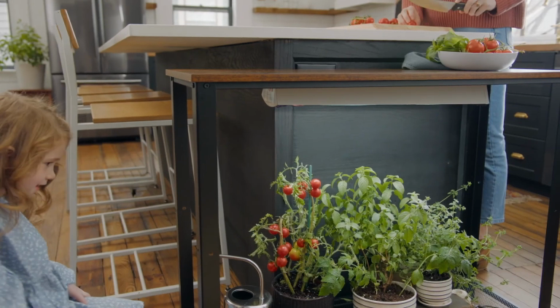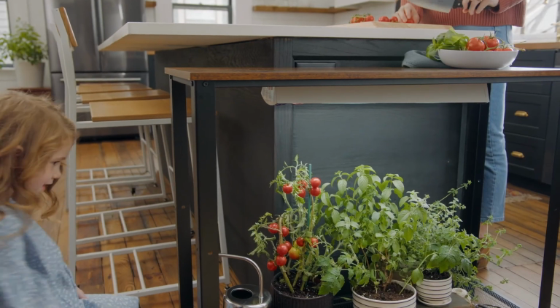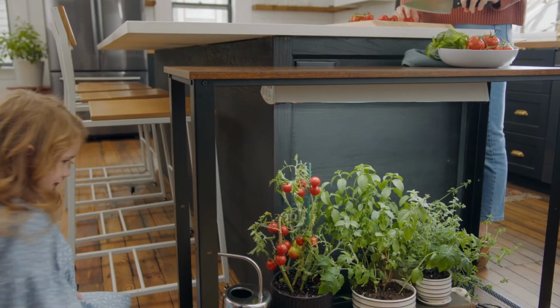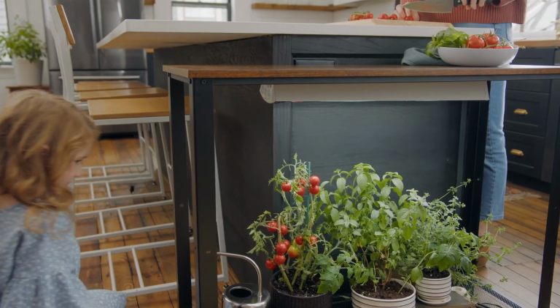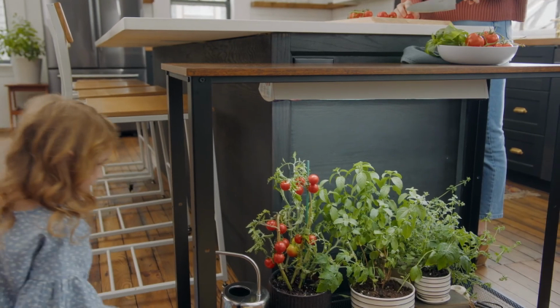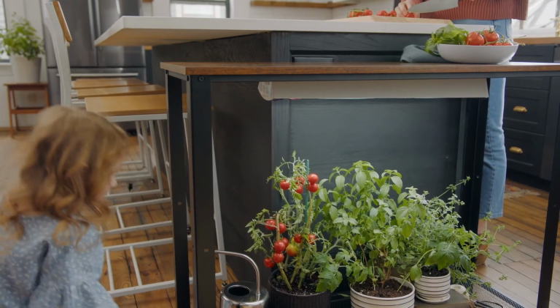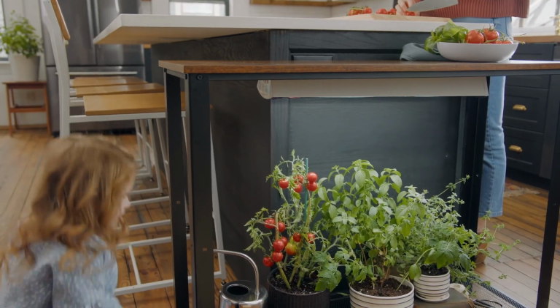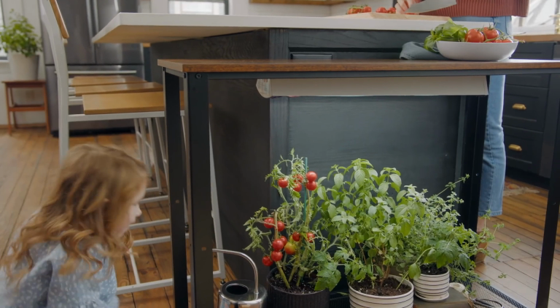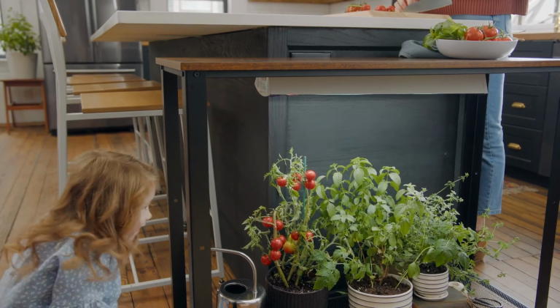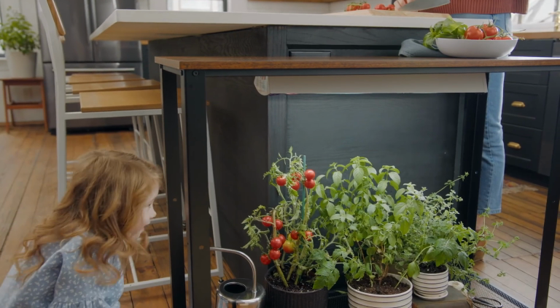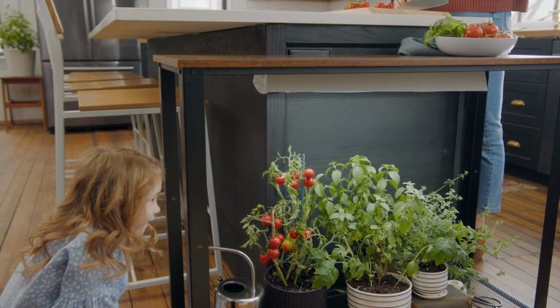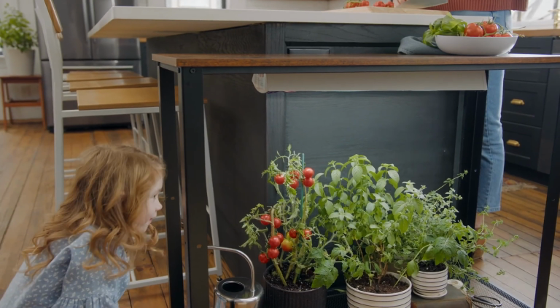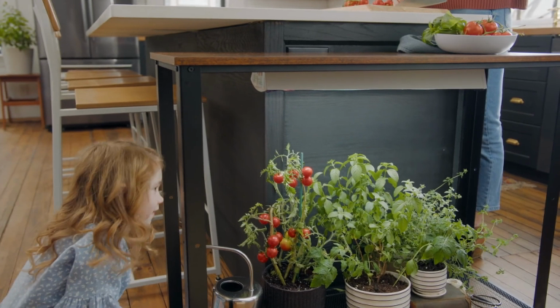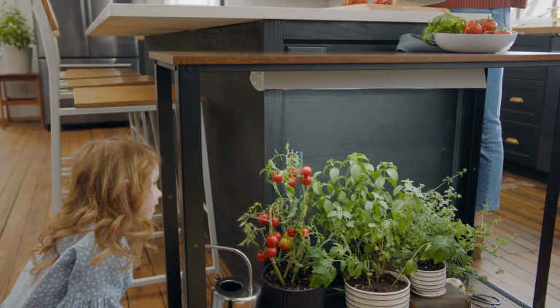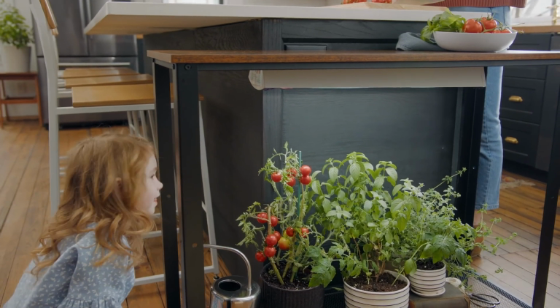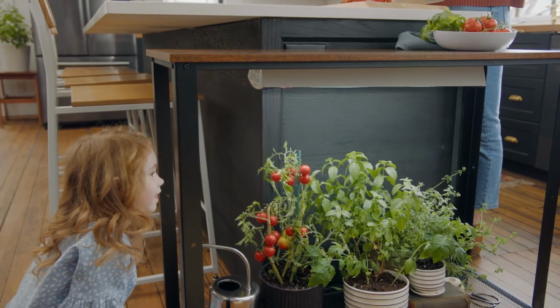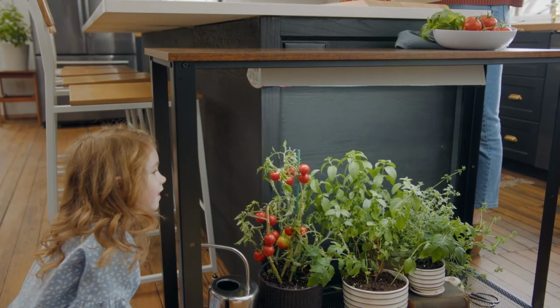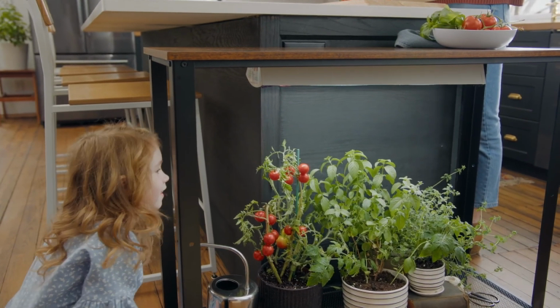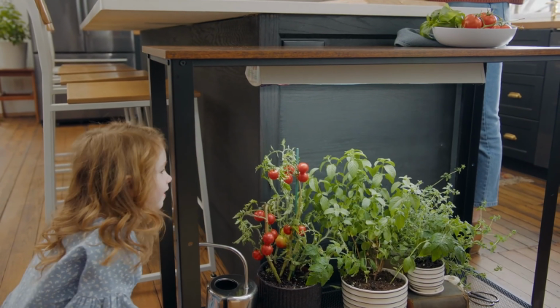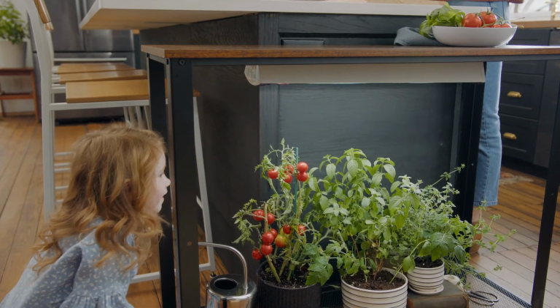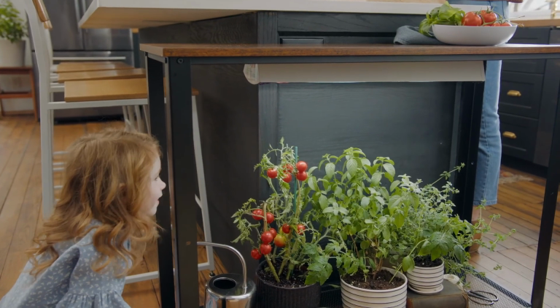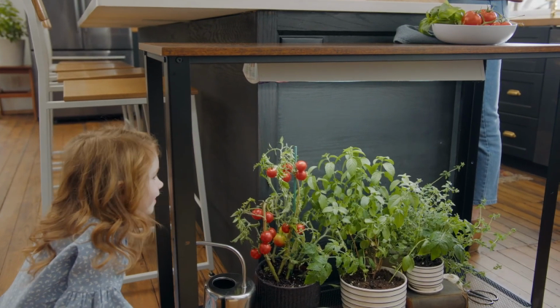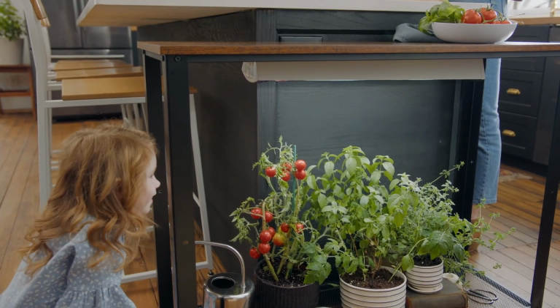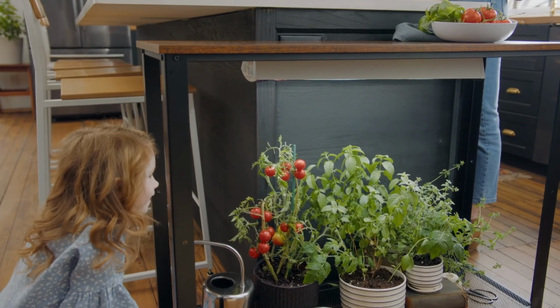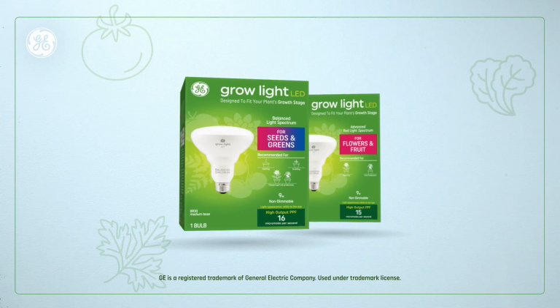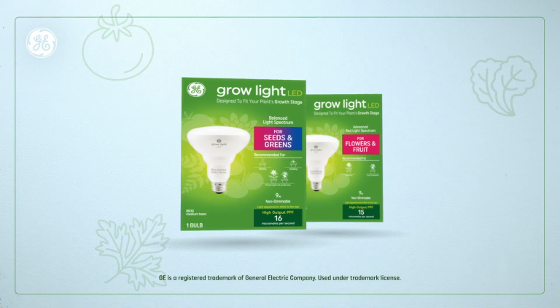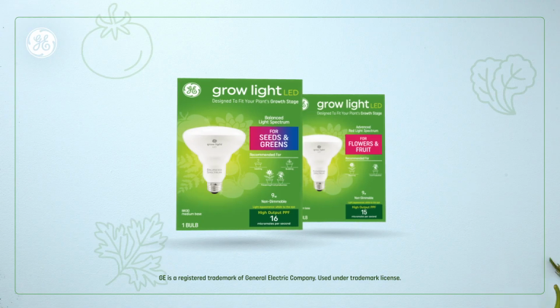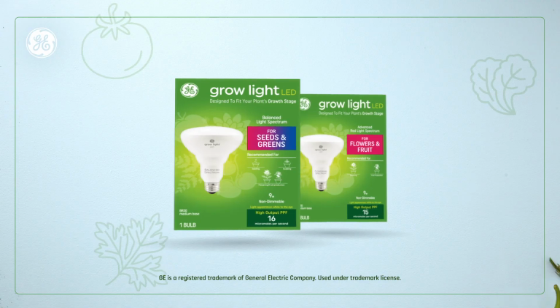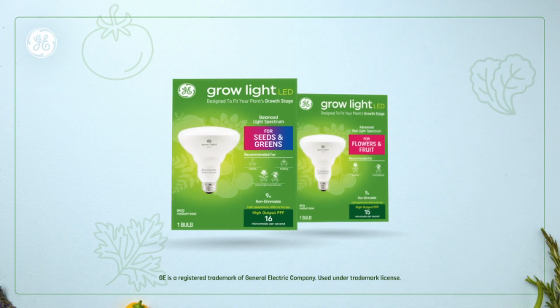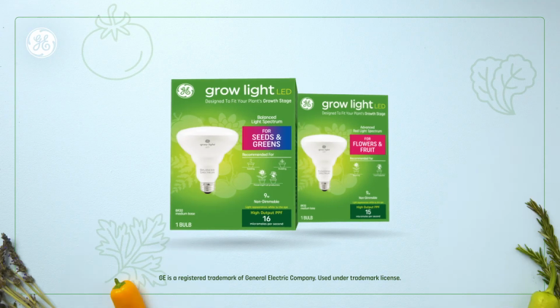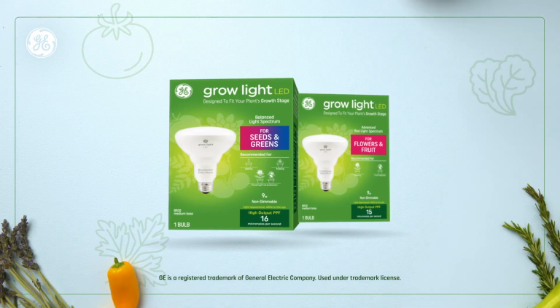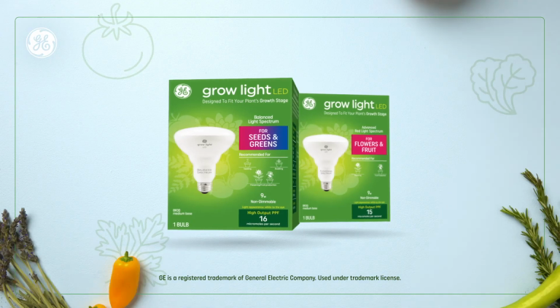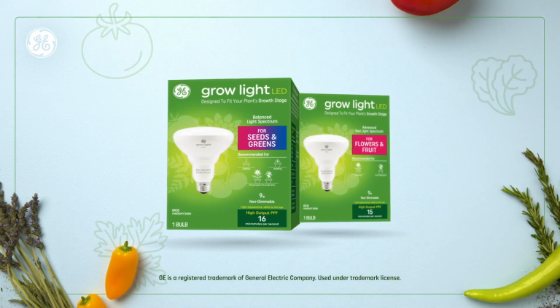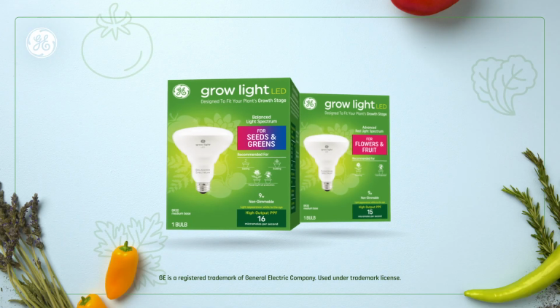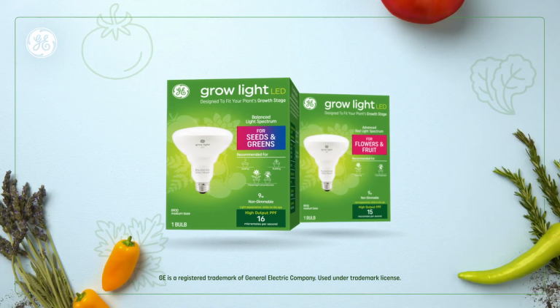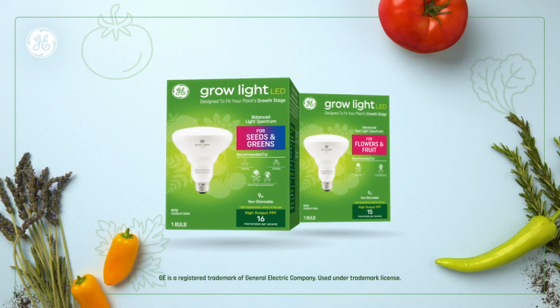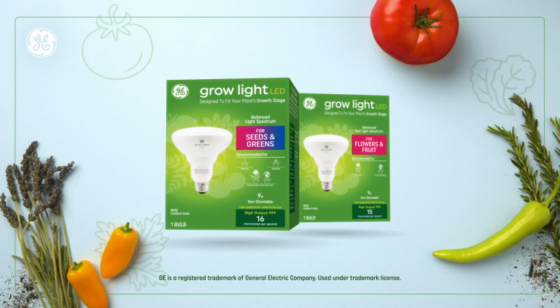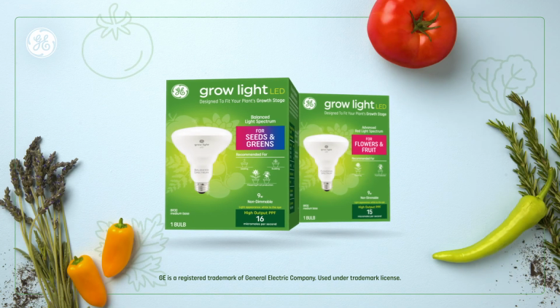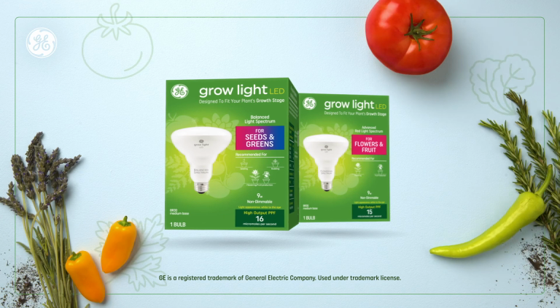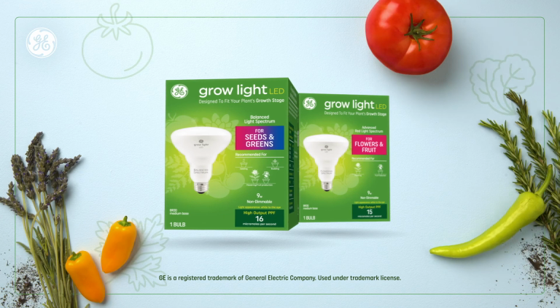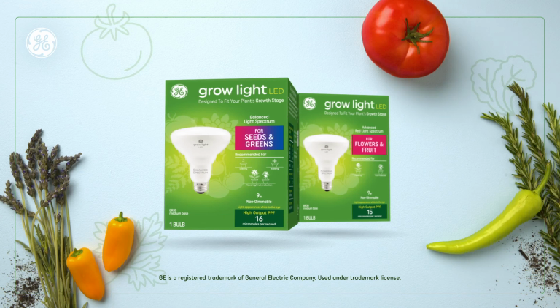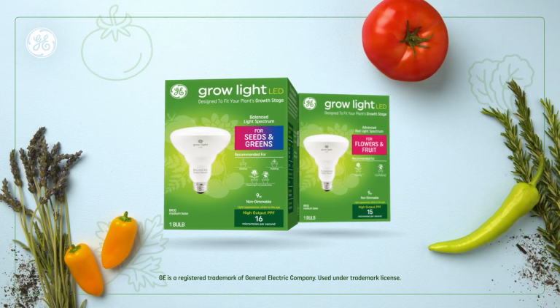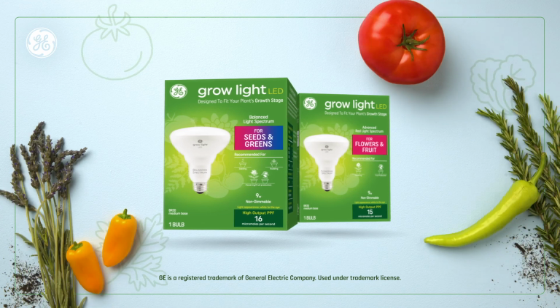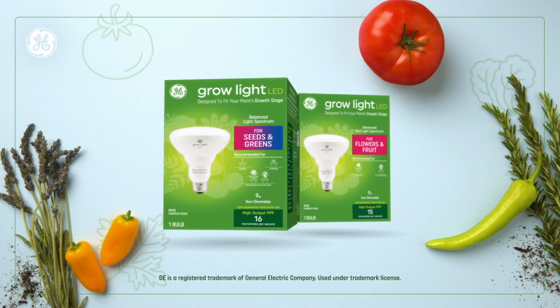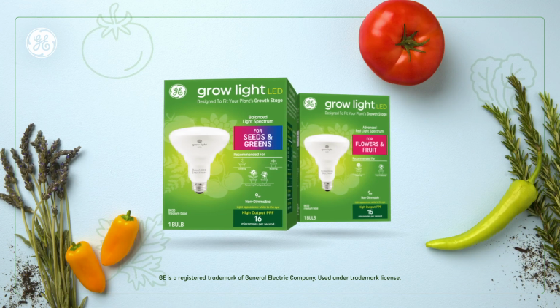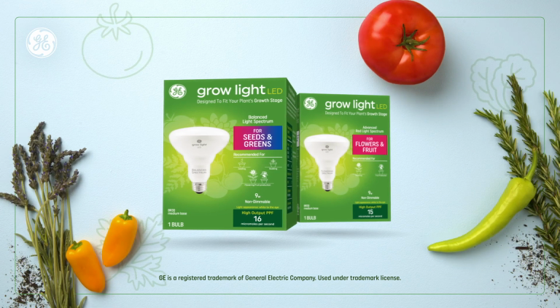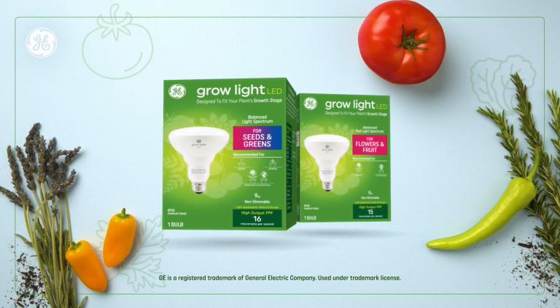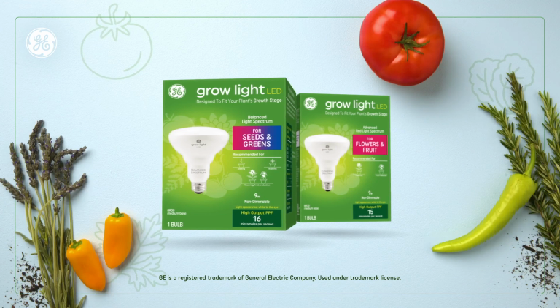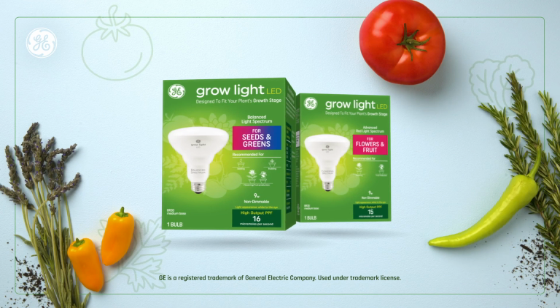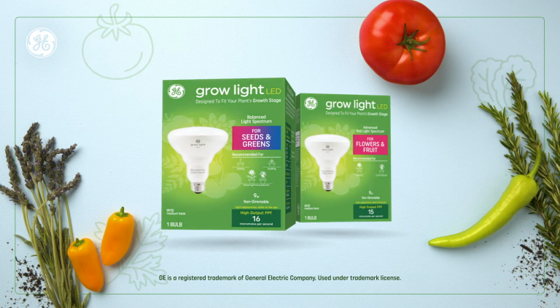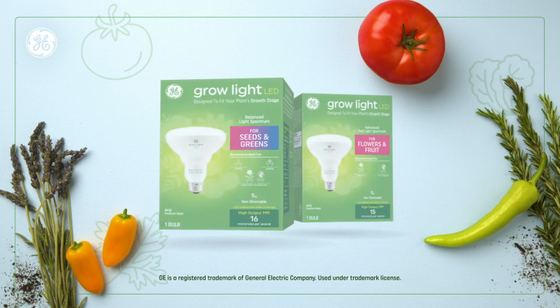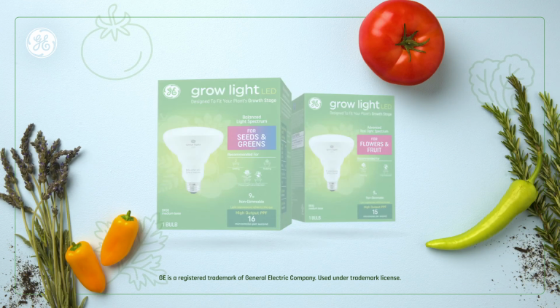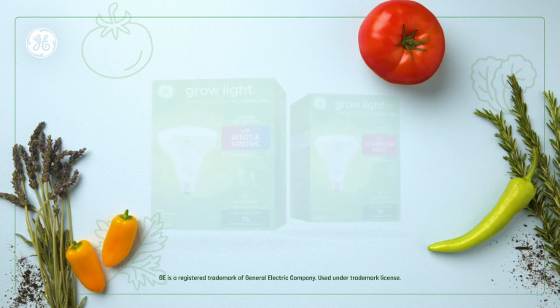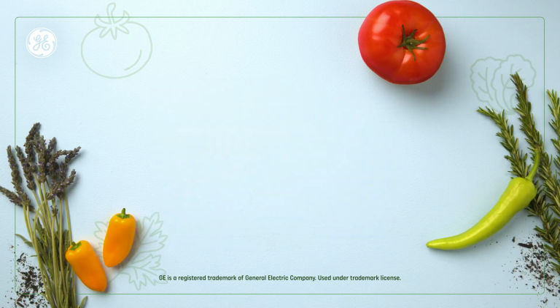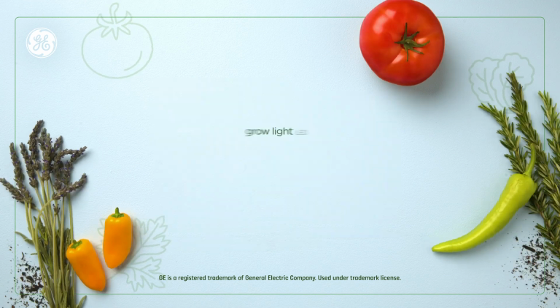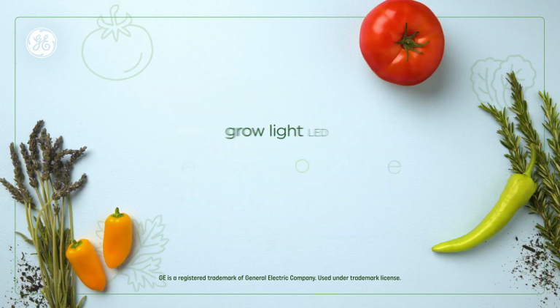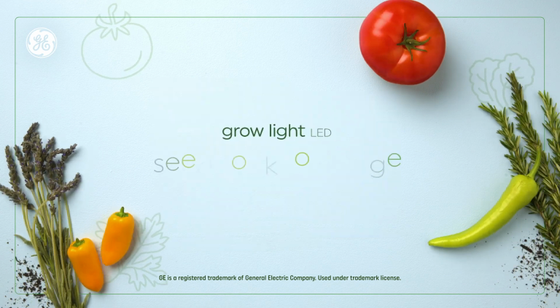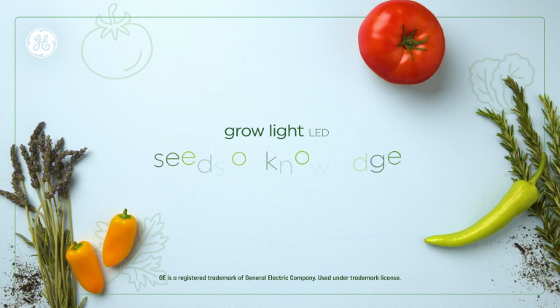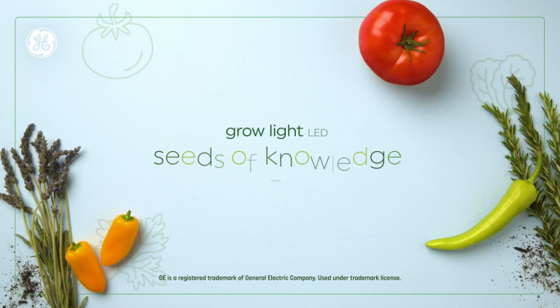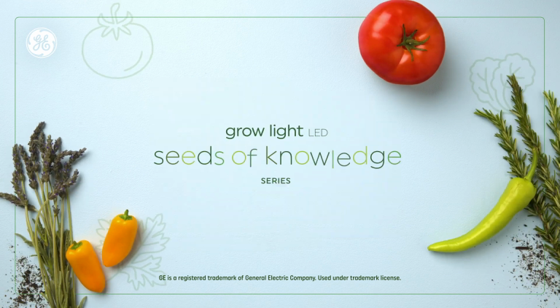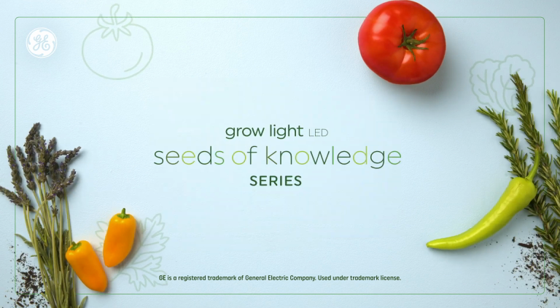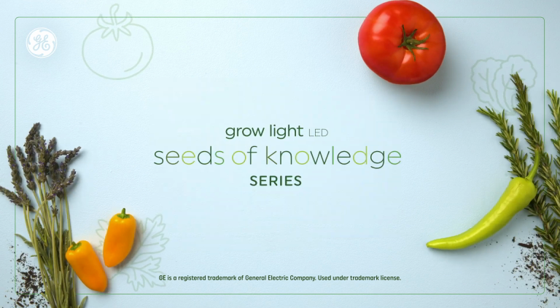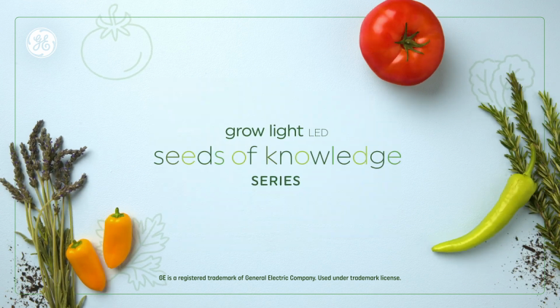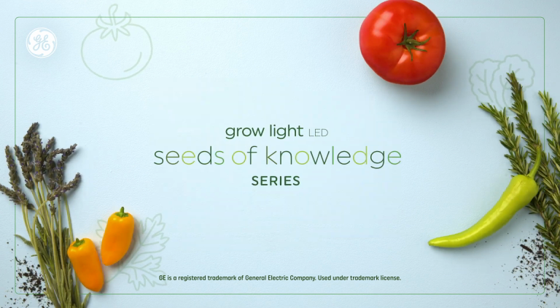We hope after these videos, nurturing nature has become, well, second nature. Thanks for watching Seeds of Knowledge.